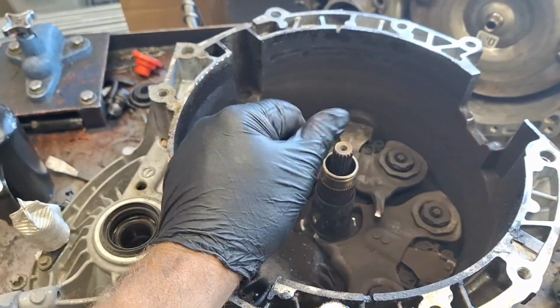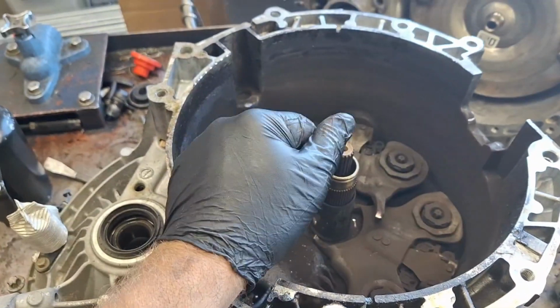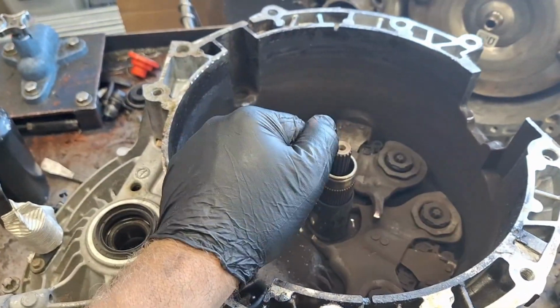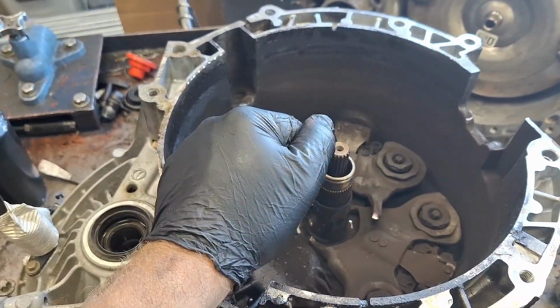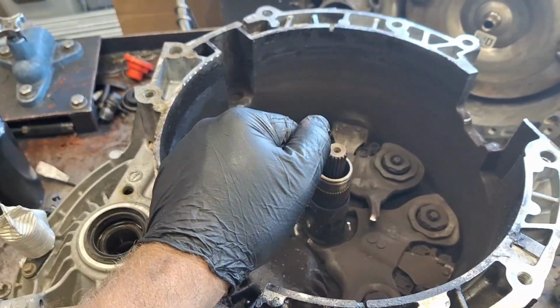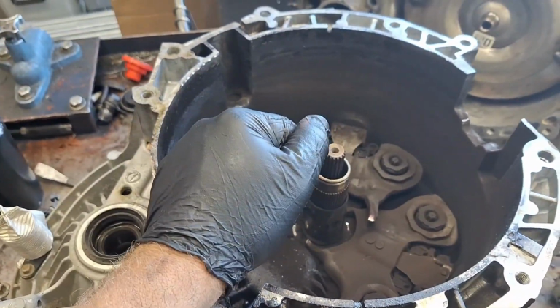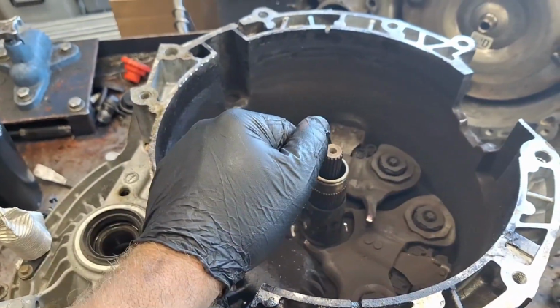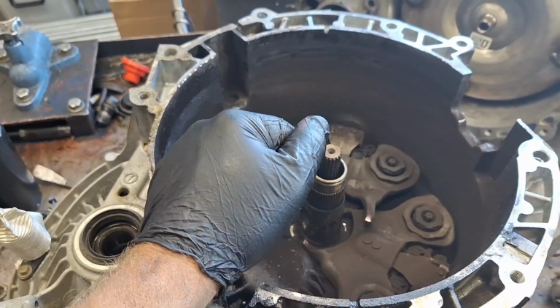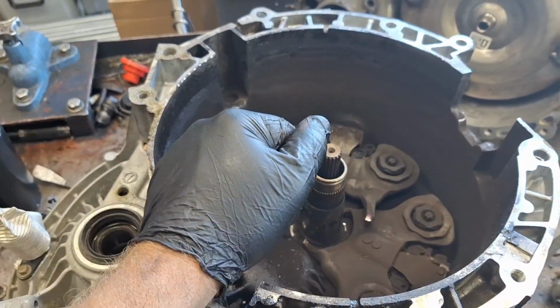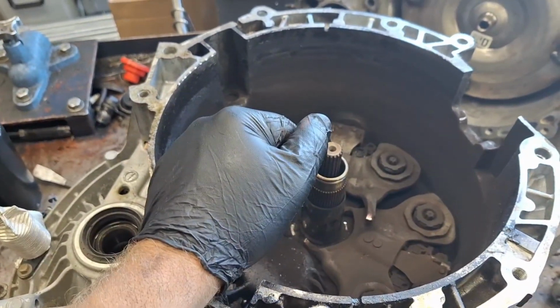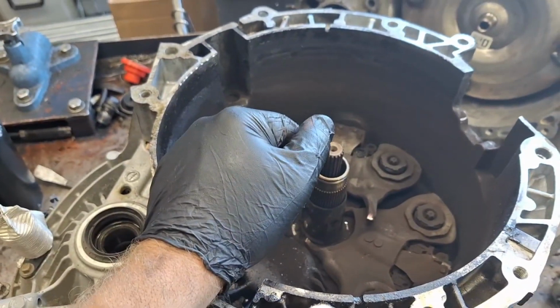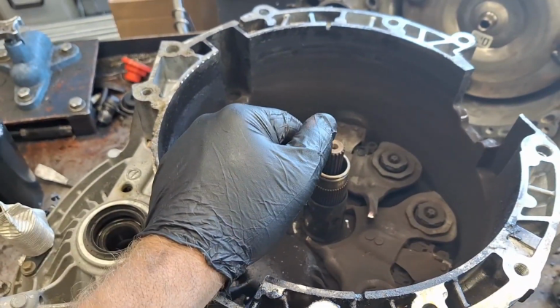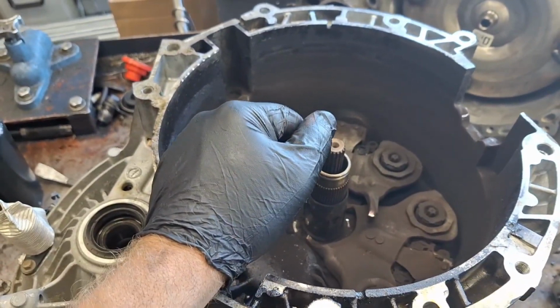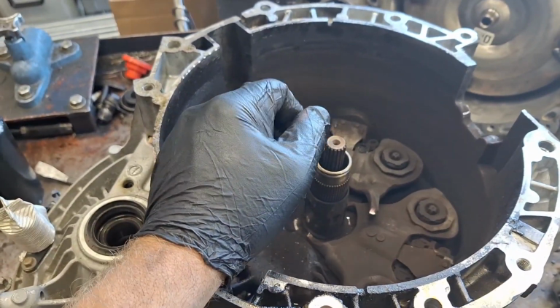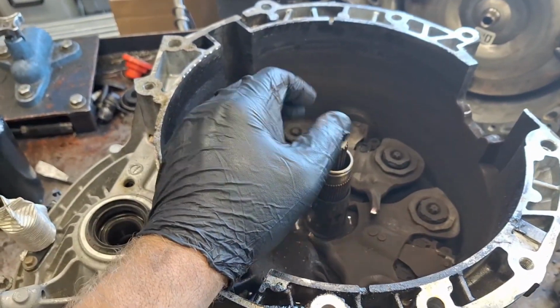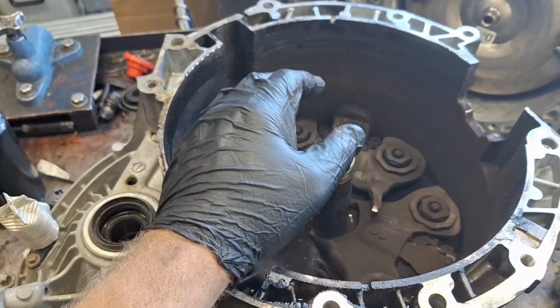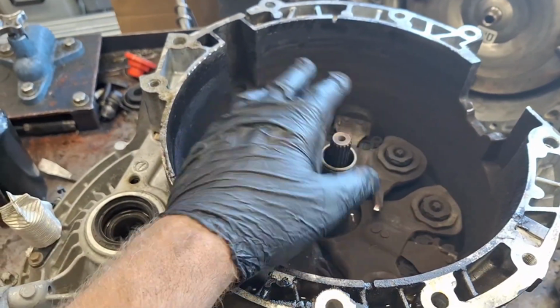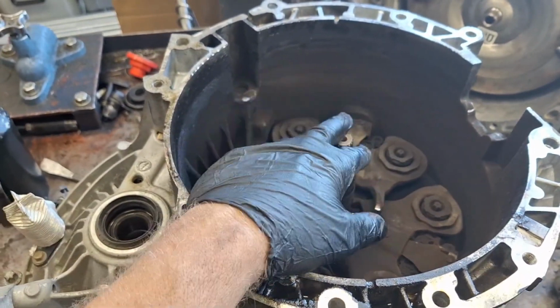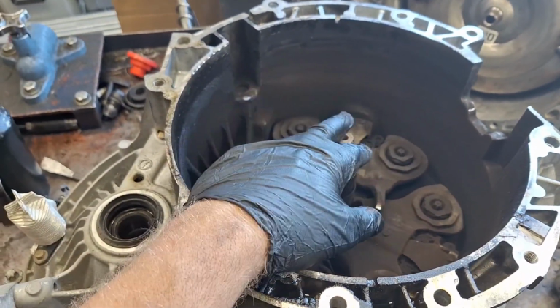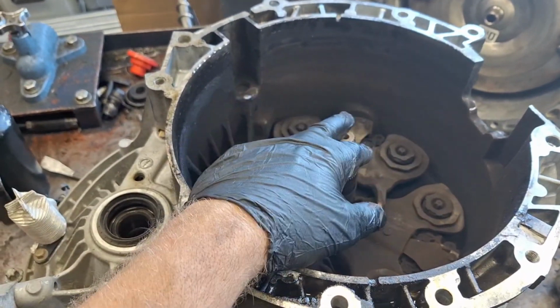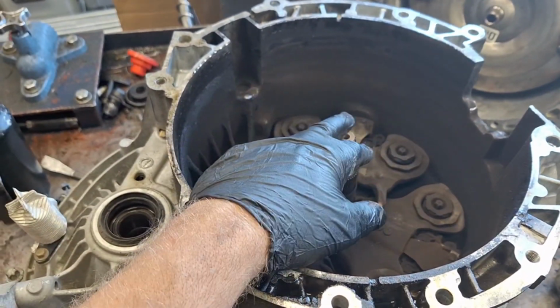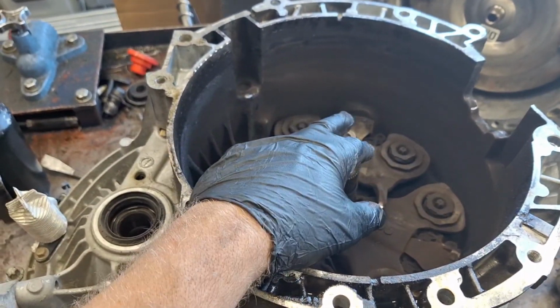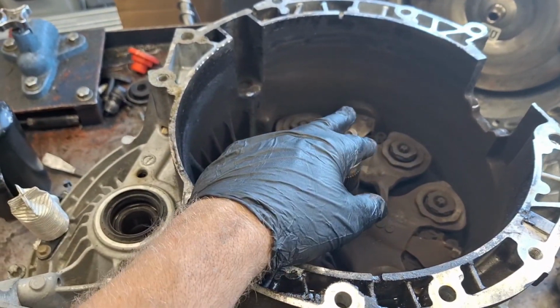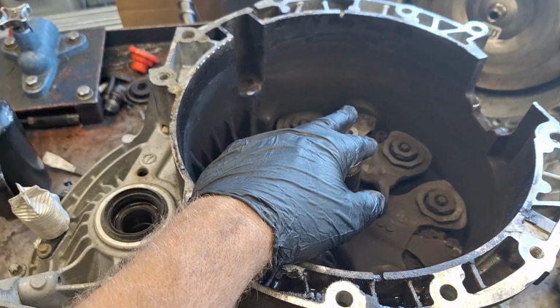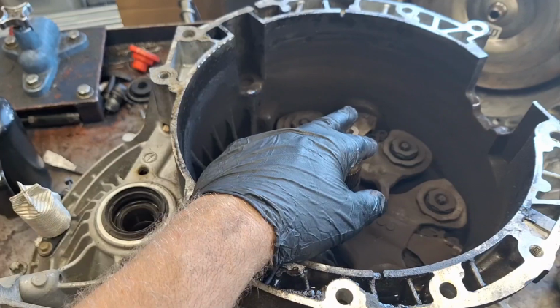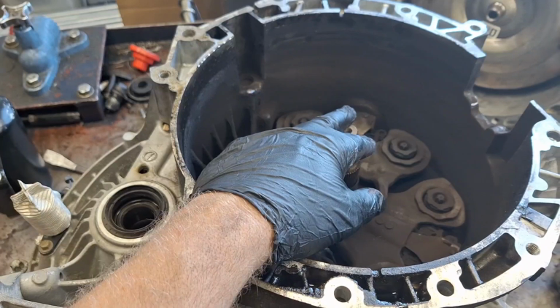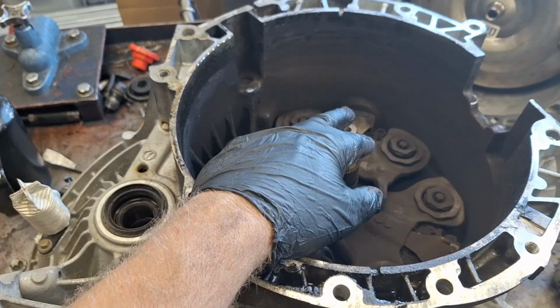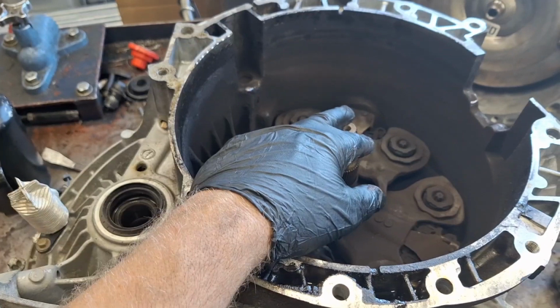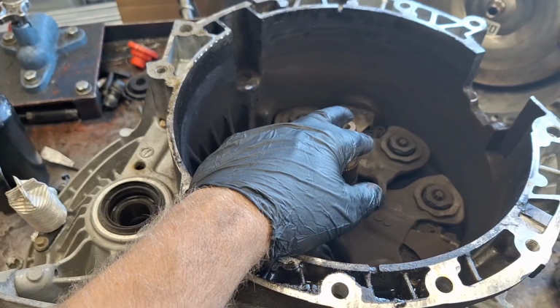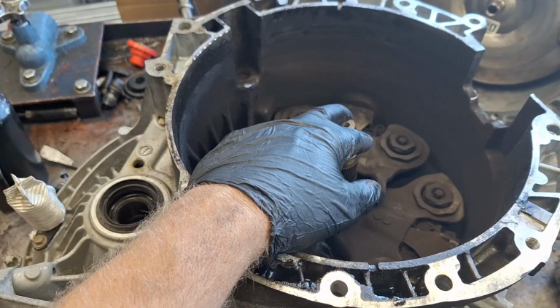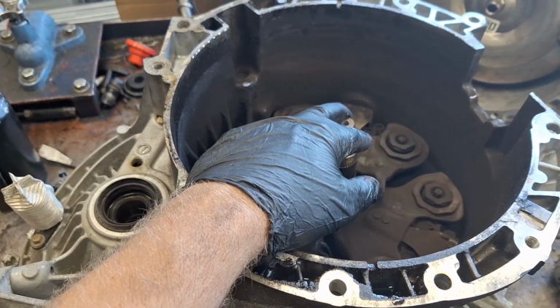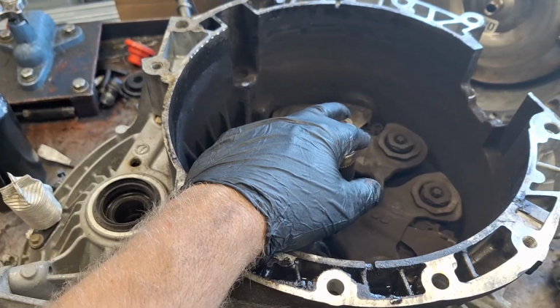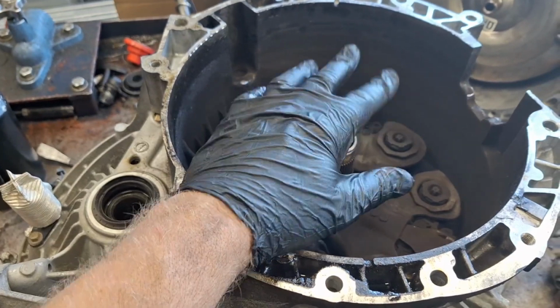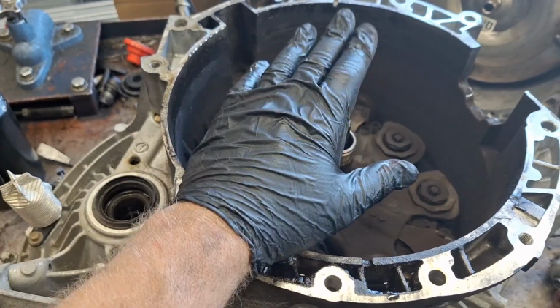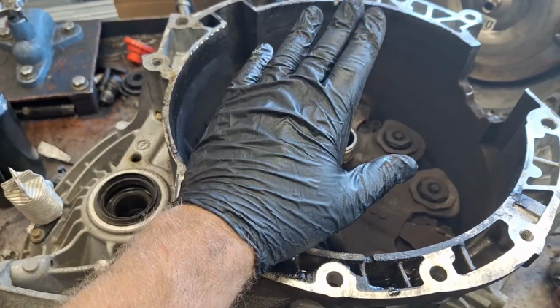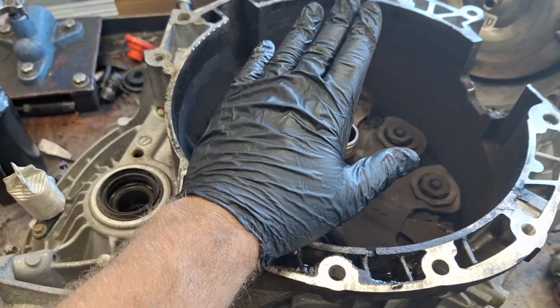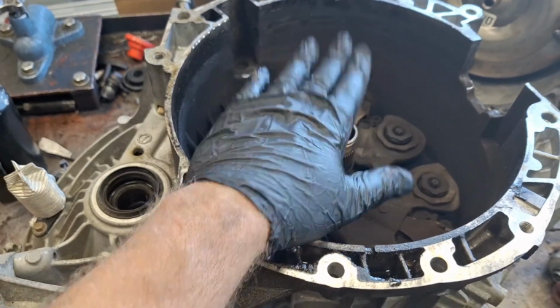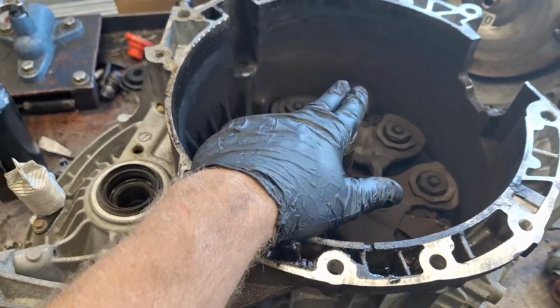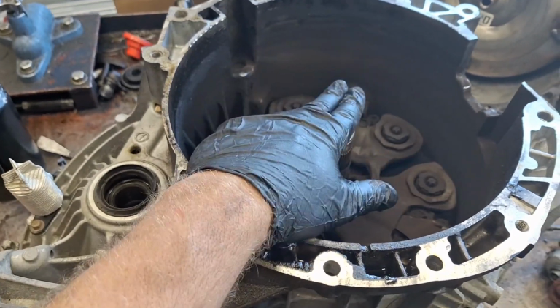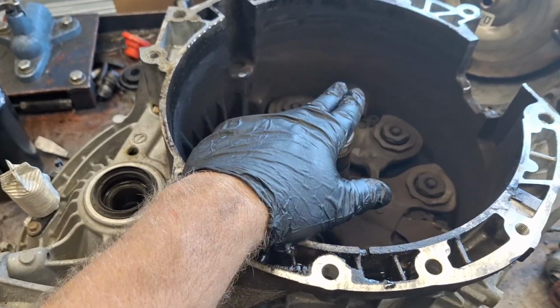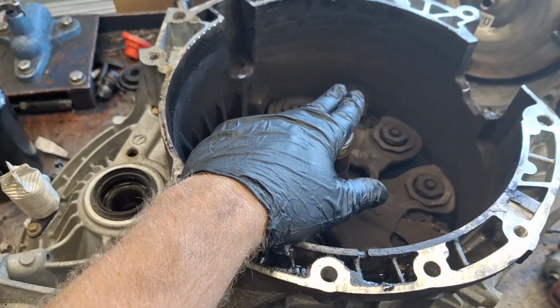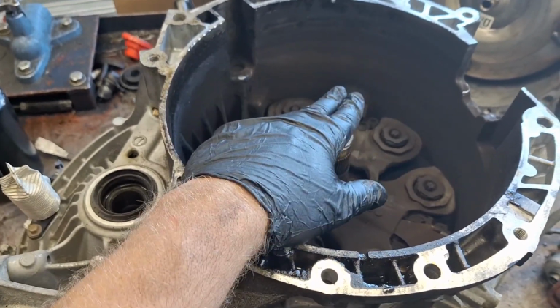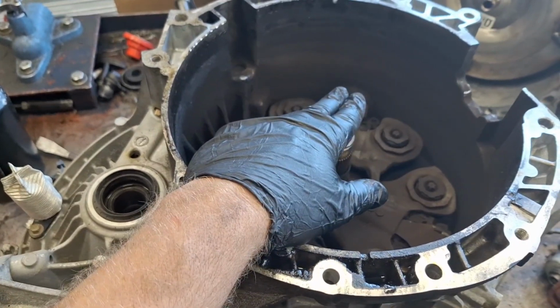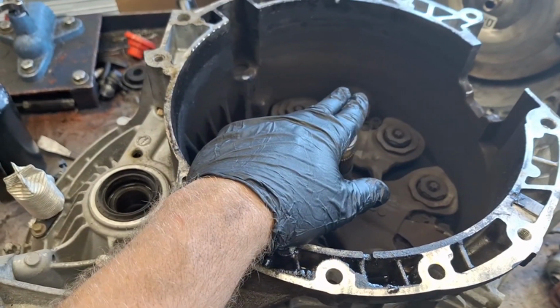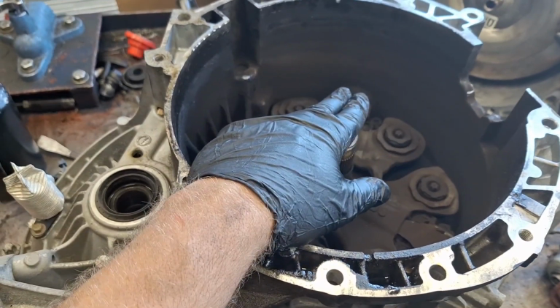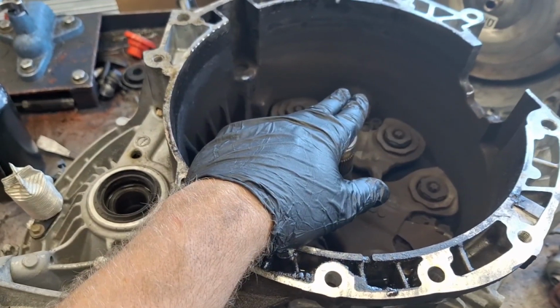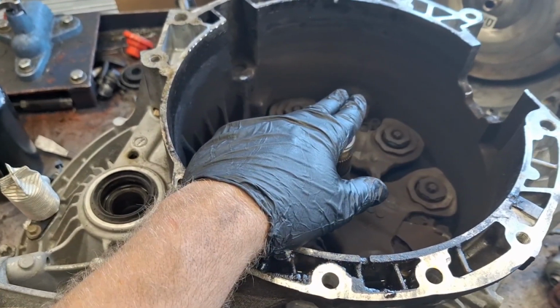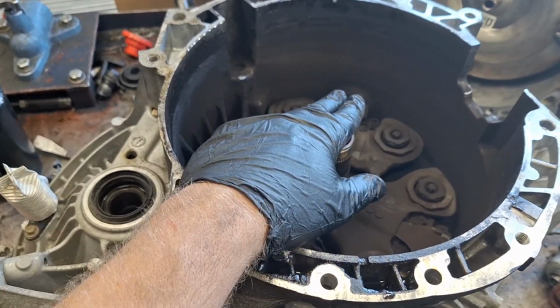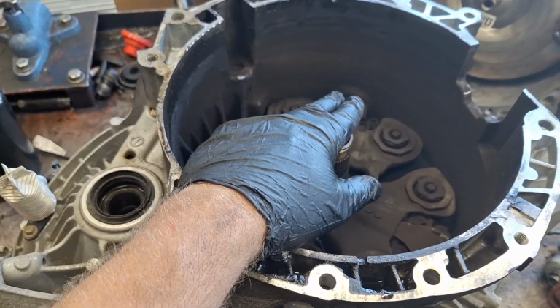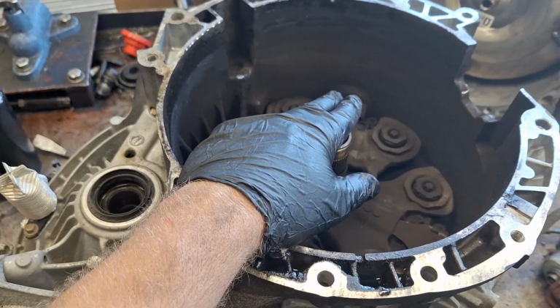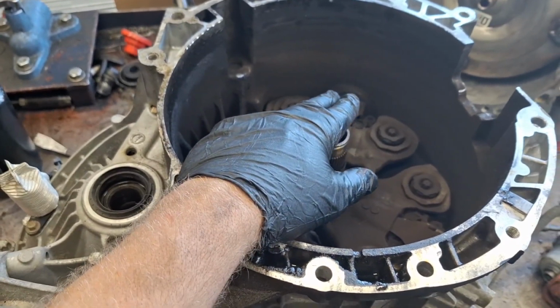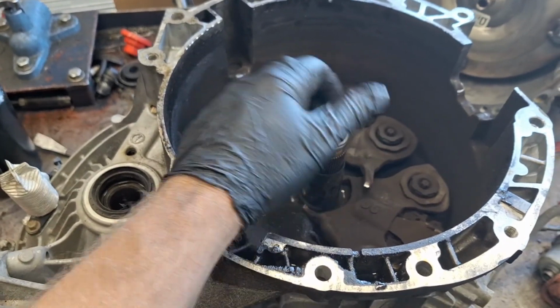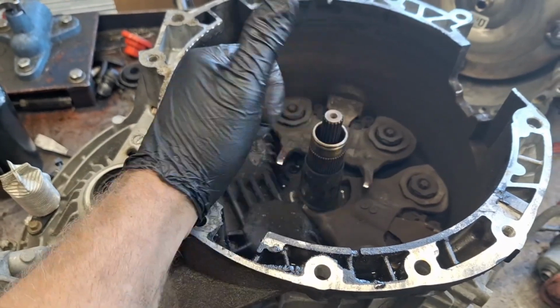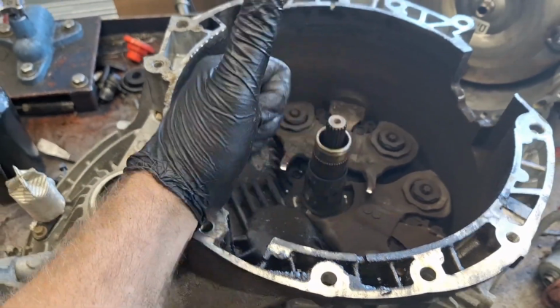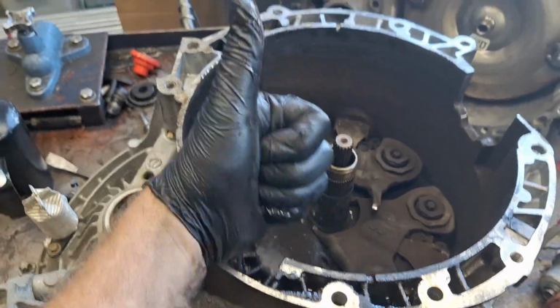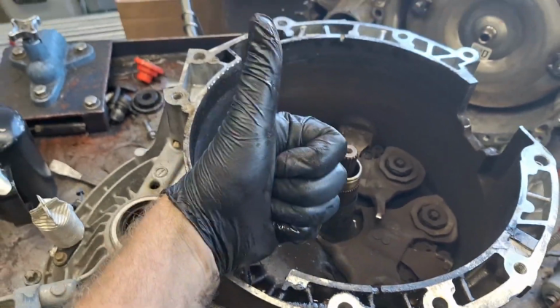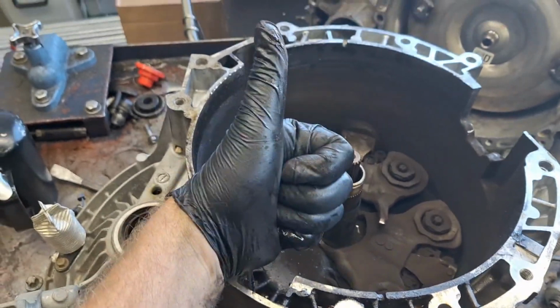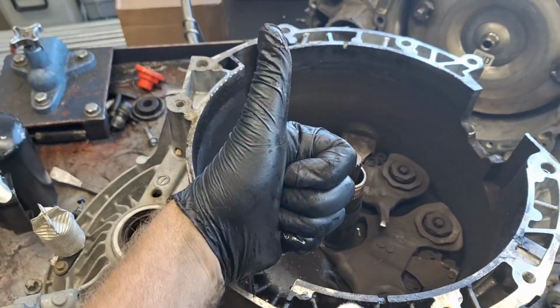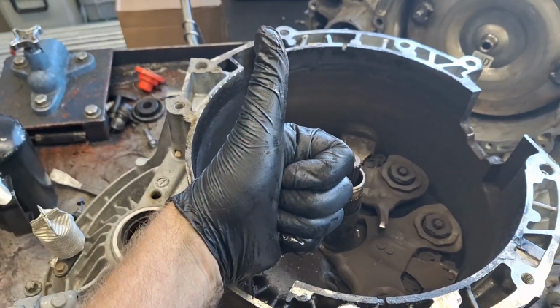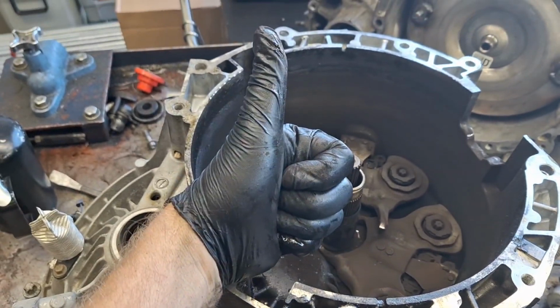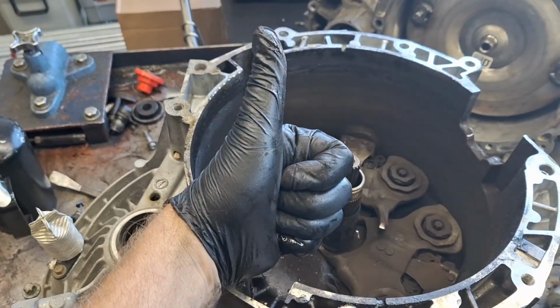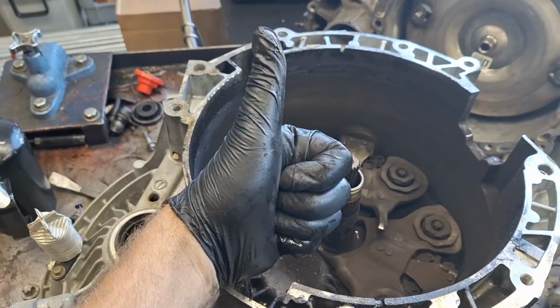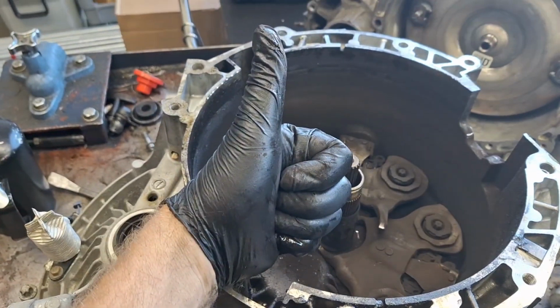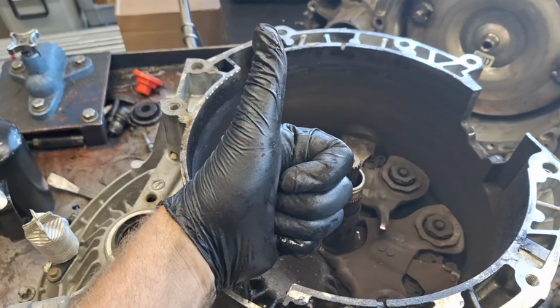There you have it folks — teardown complete. If you're curious about what was causing the issue, that's it. Have a great day, thanks for watching.